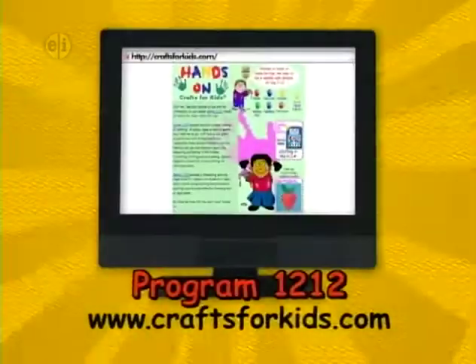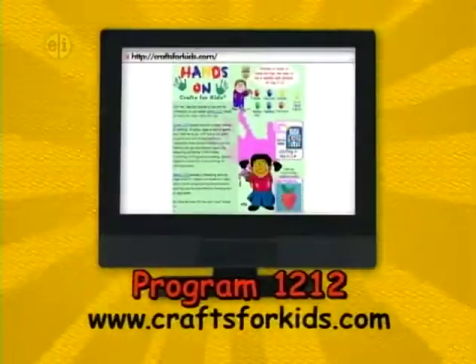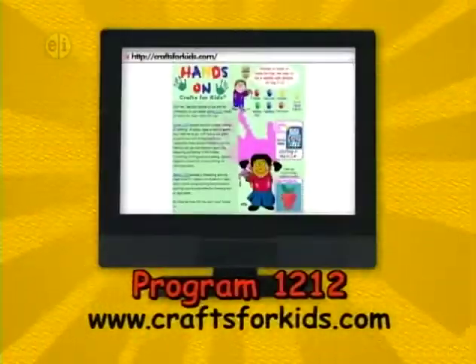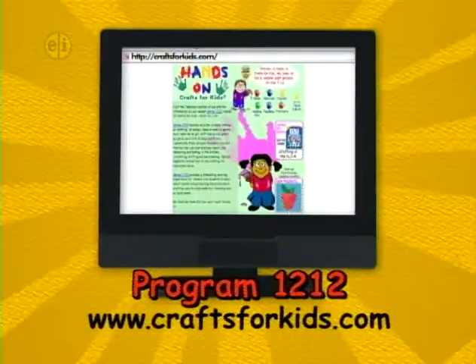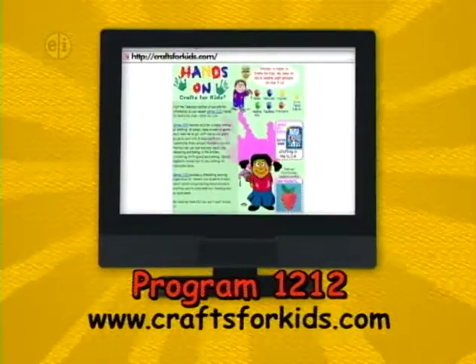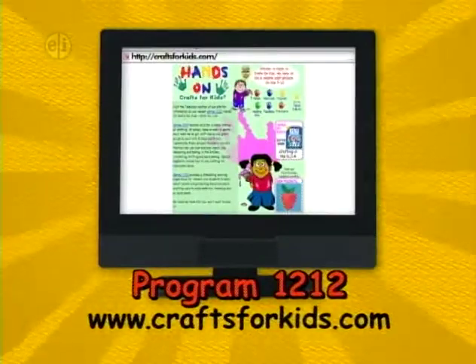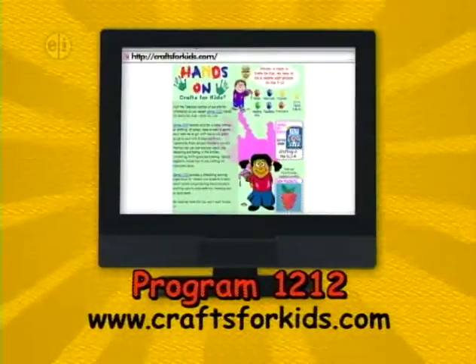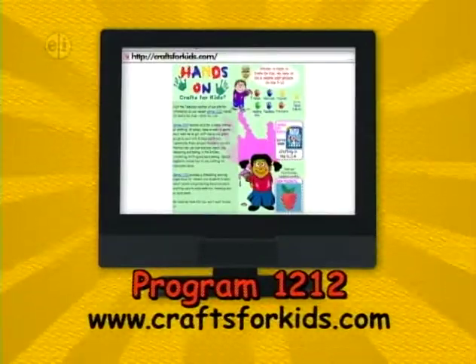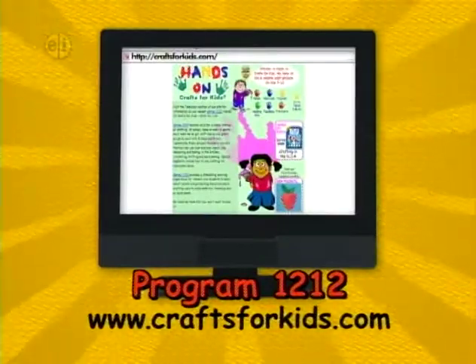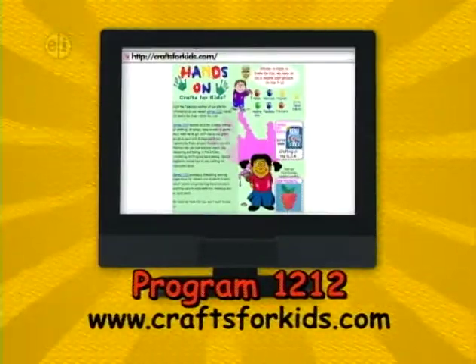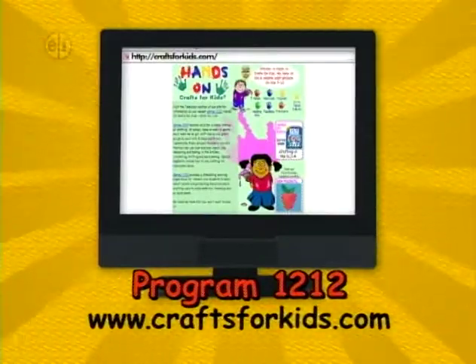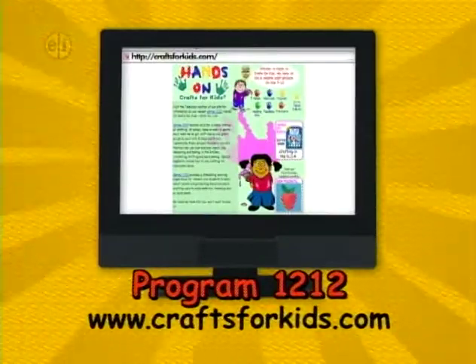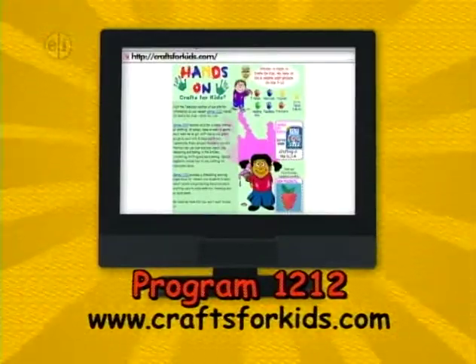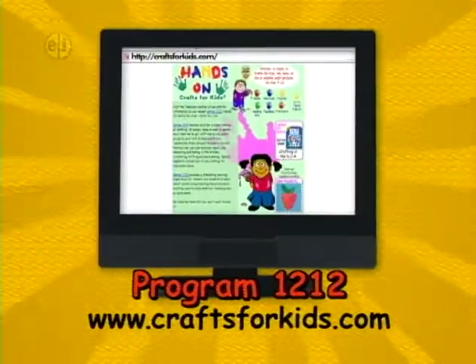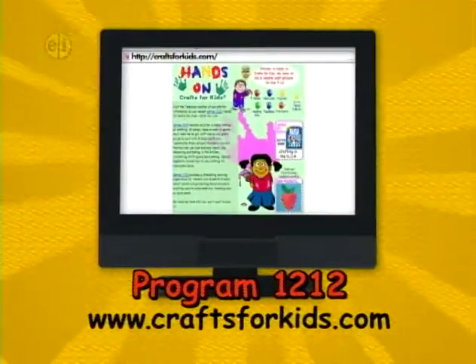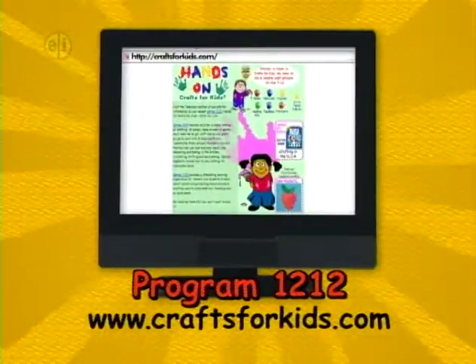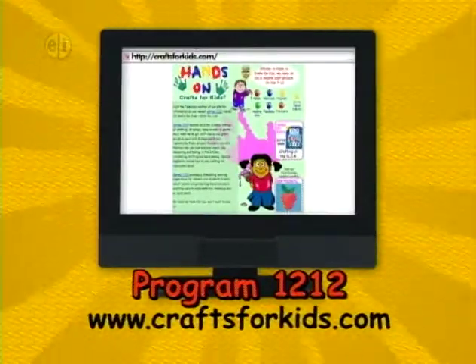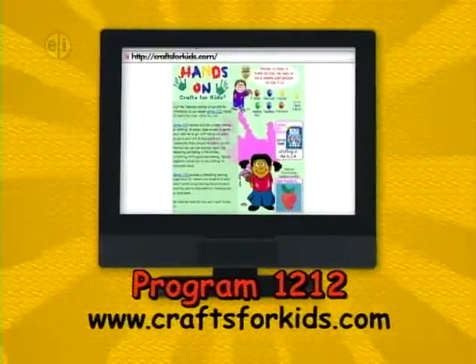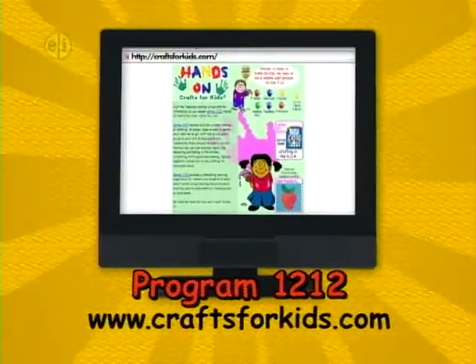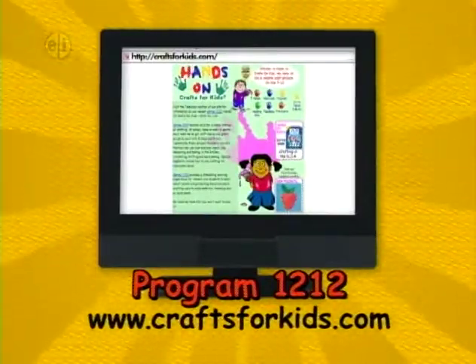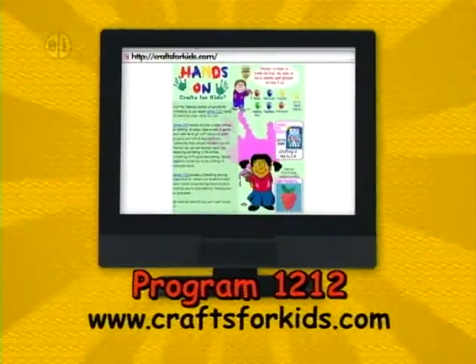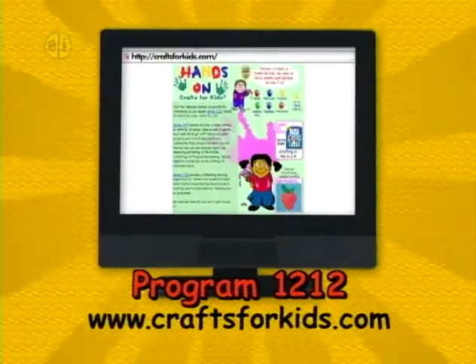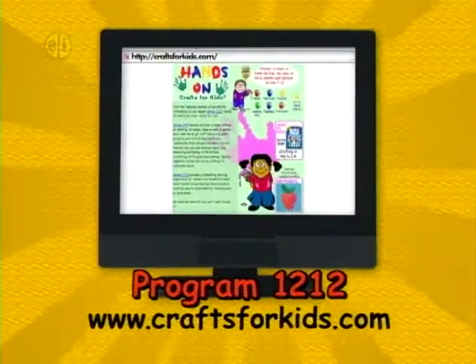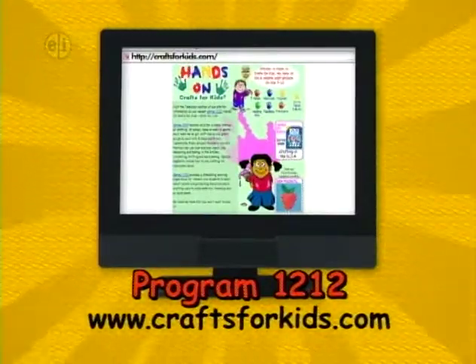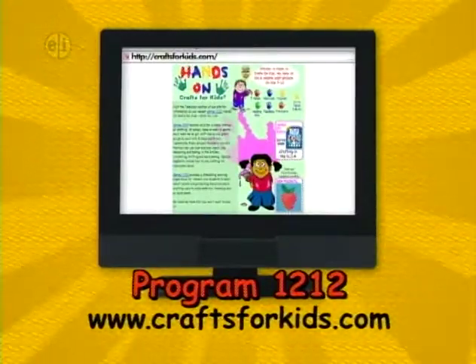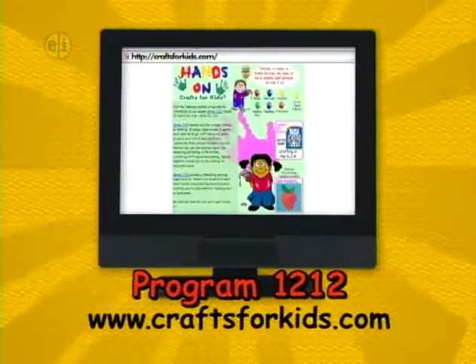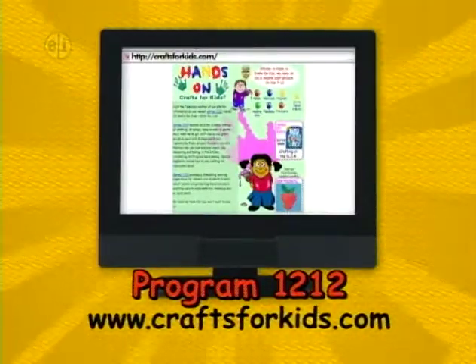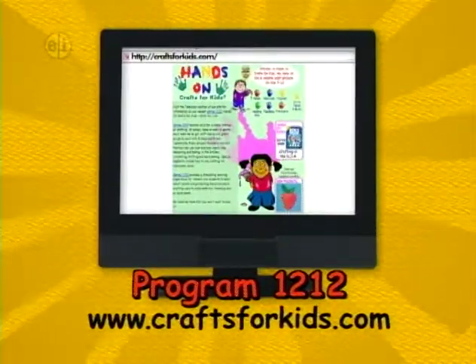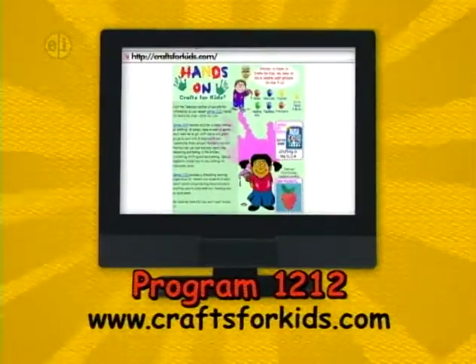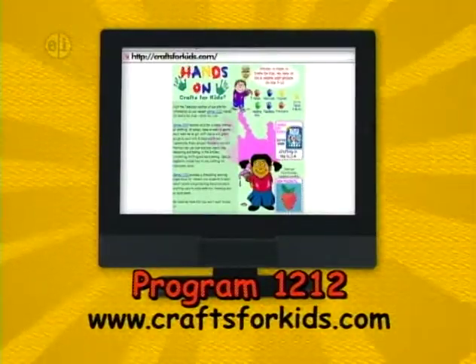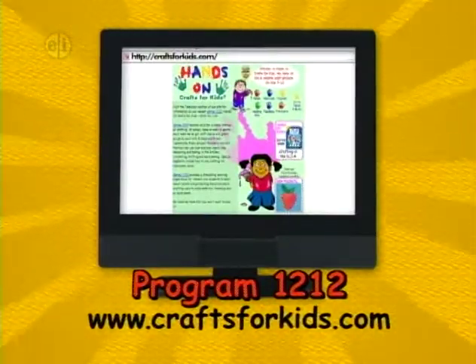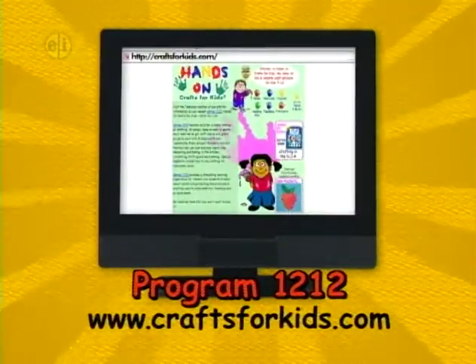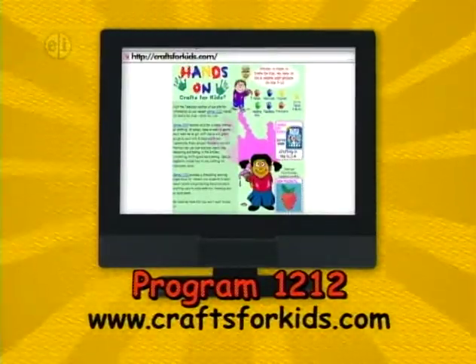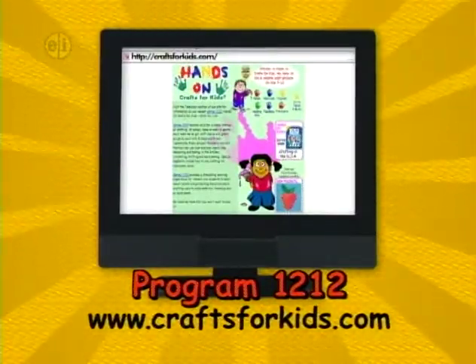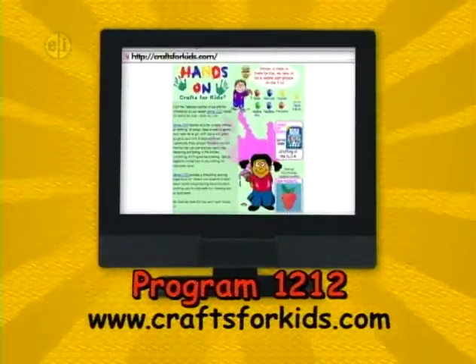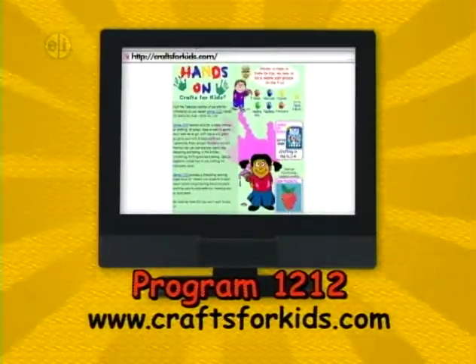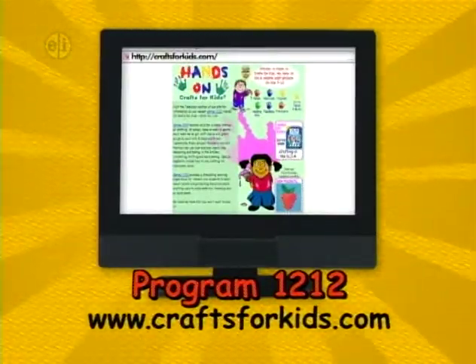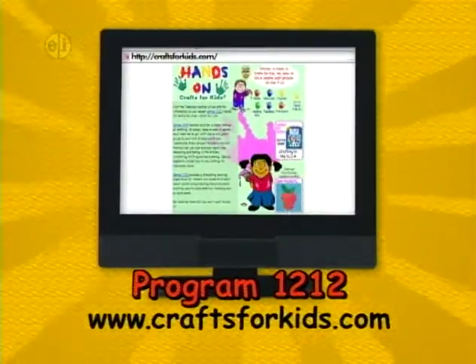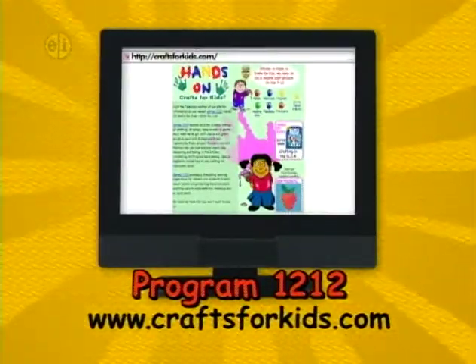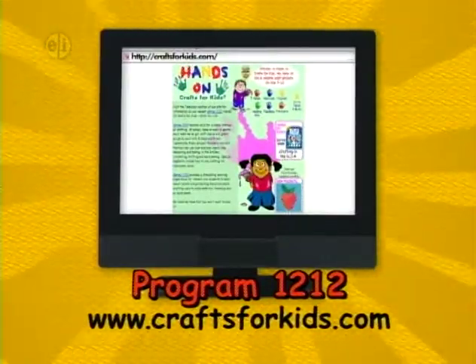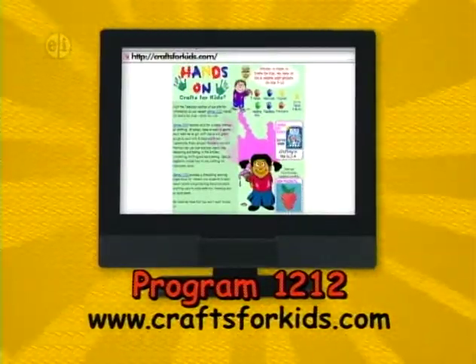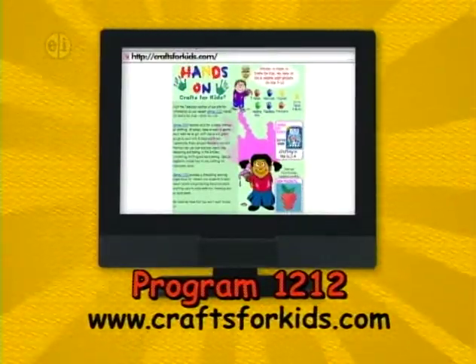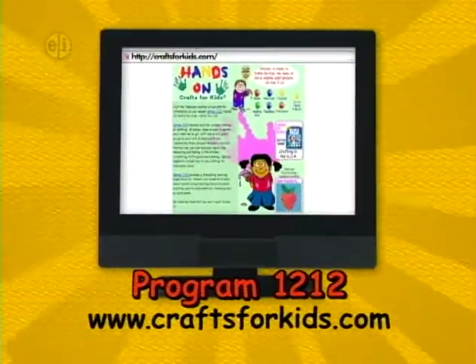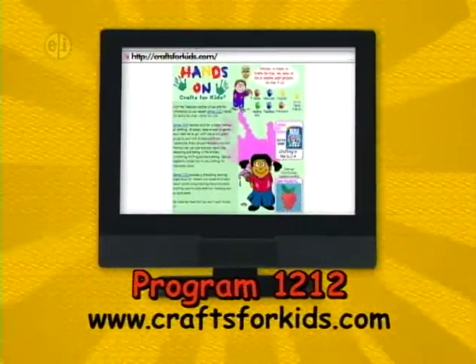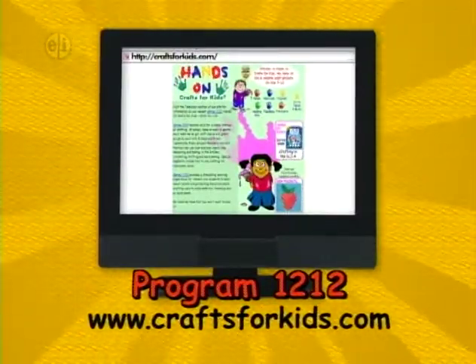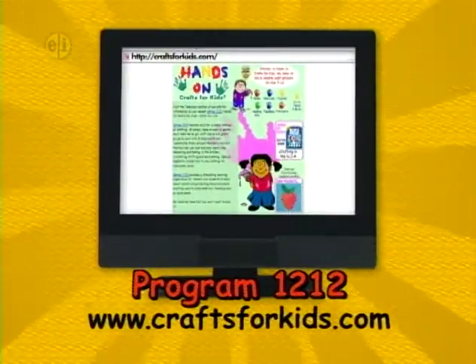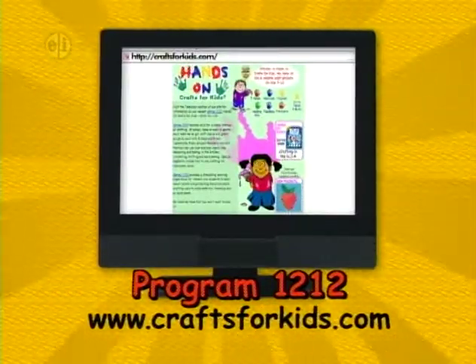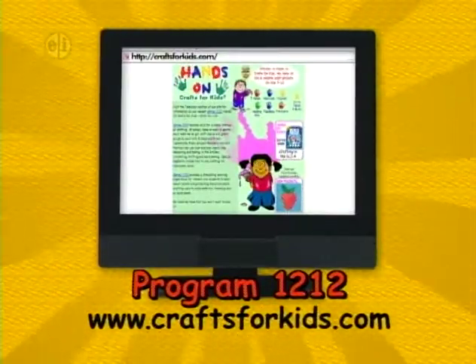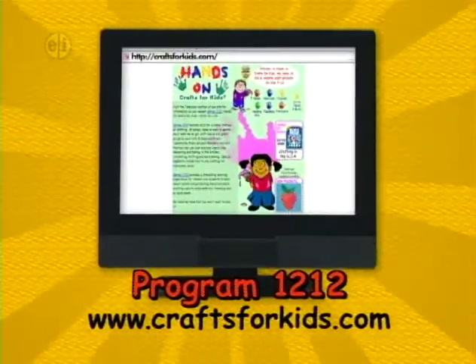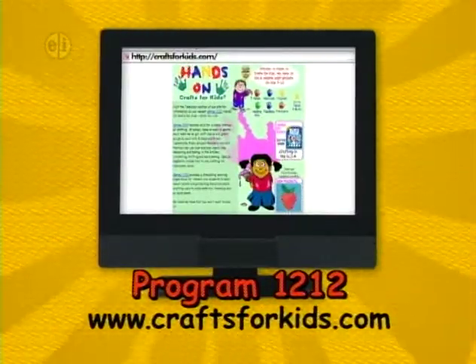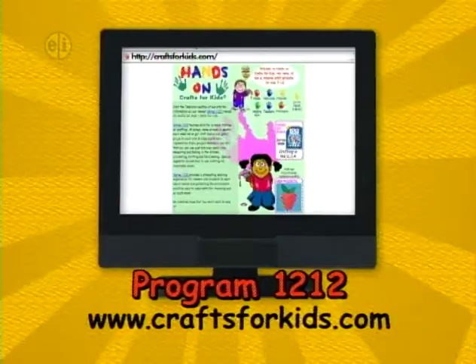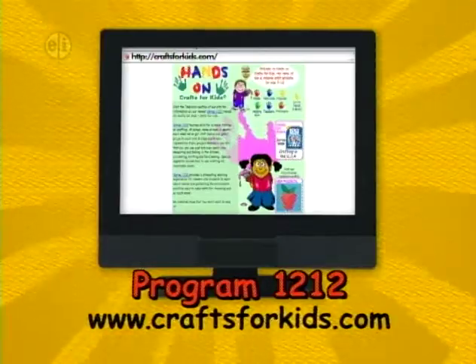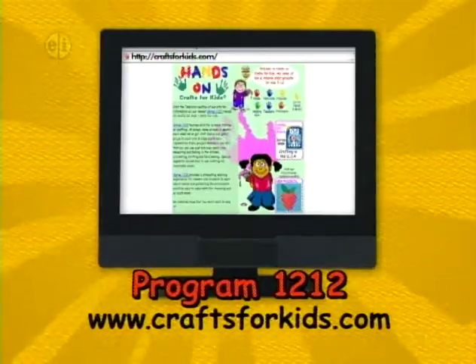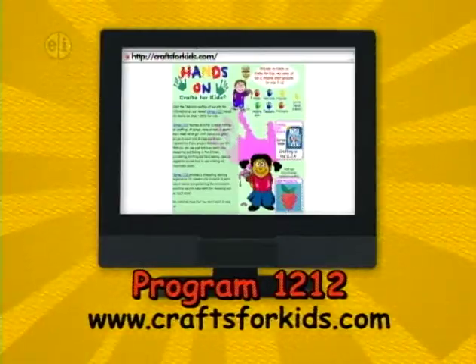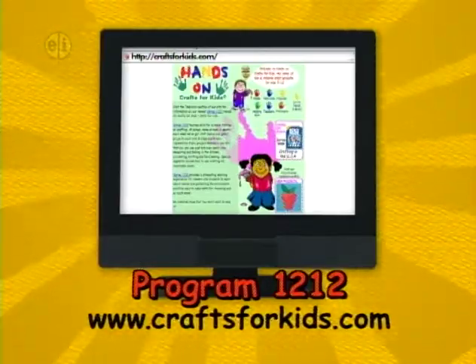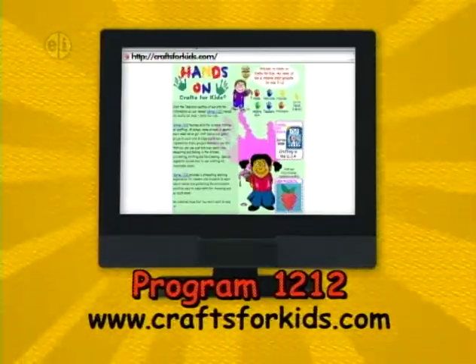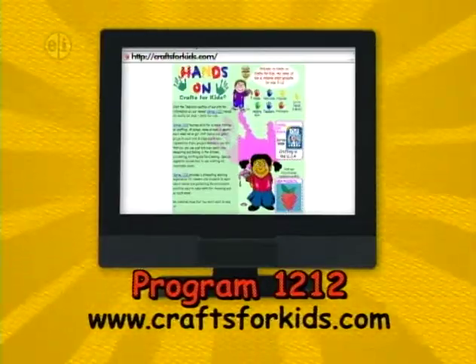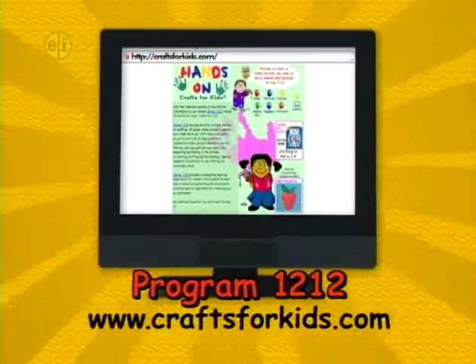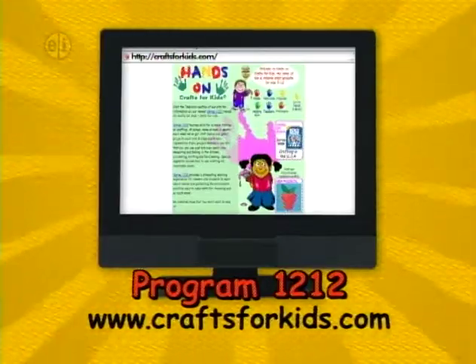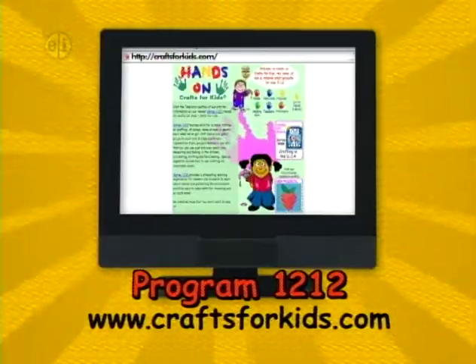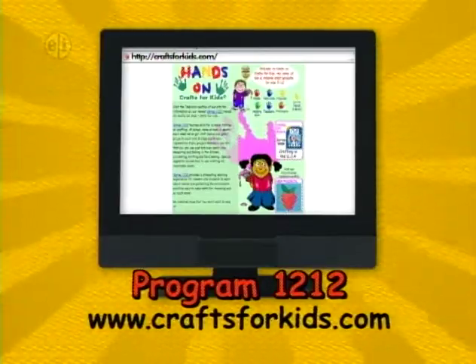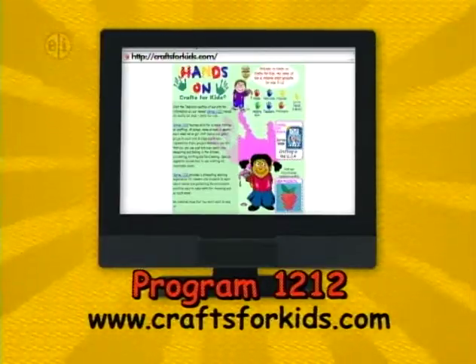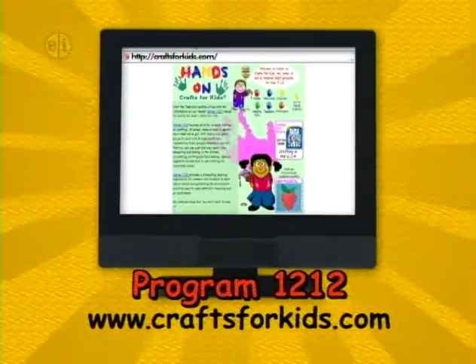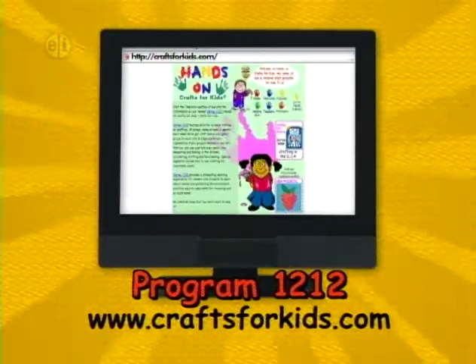Projects from today's show plus other ideas are available on the web at CraftsForKids.com. This is Show 1212.